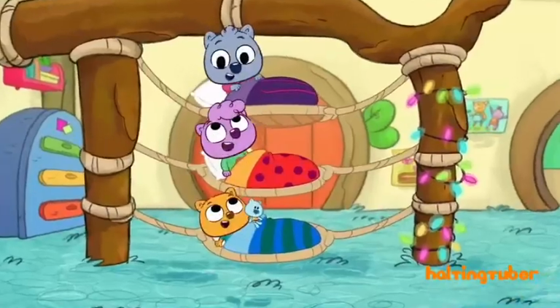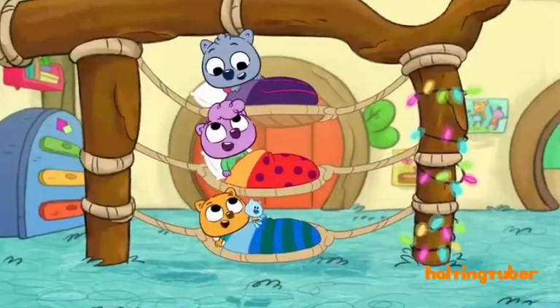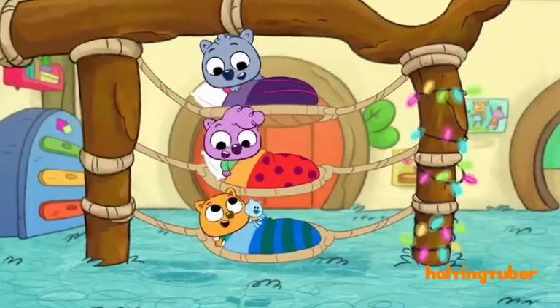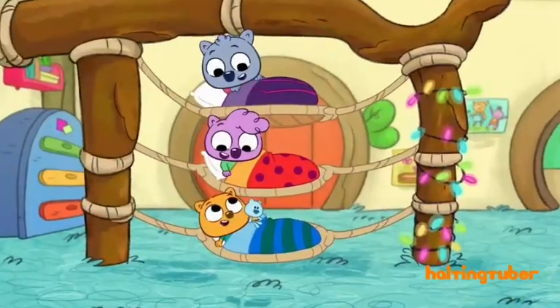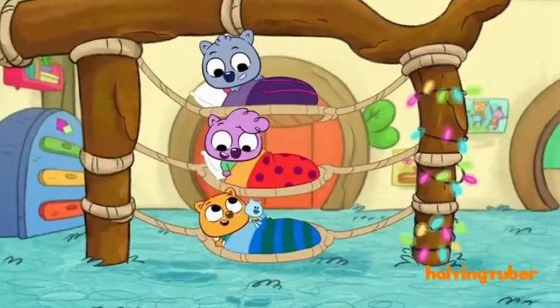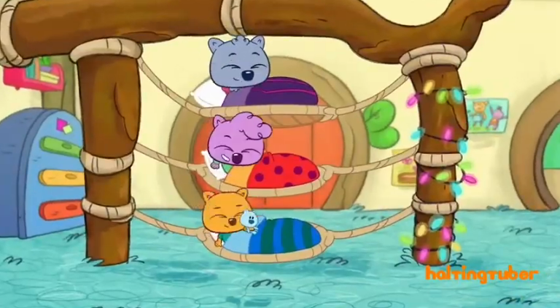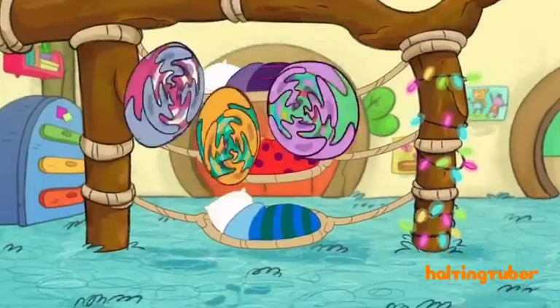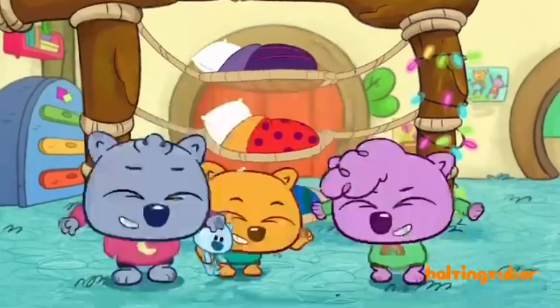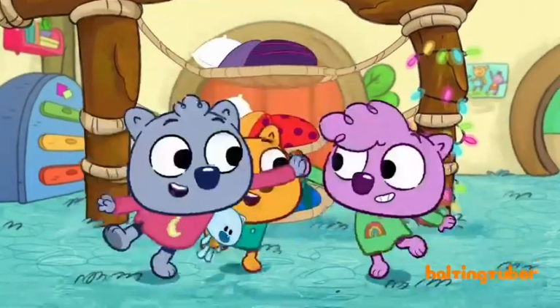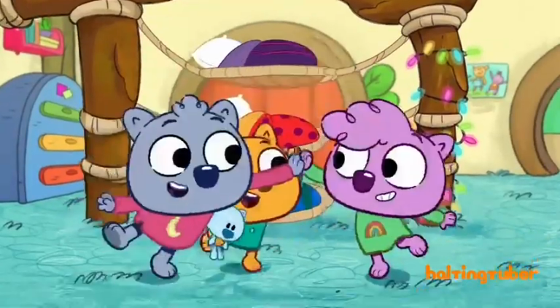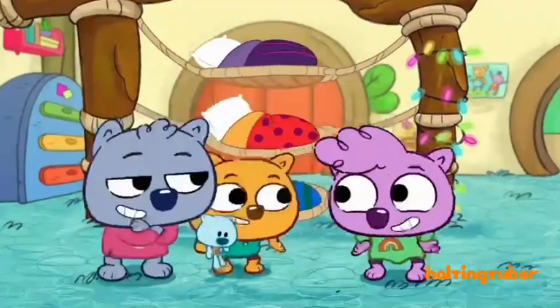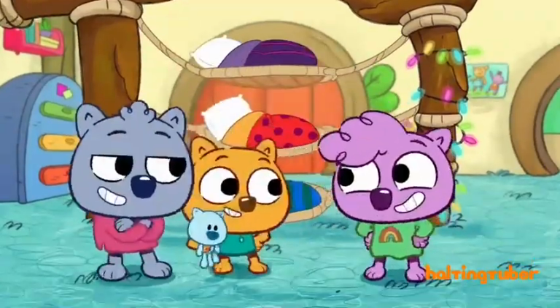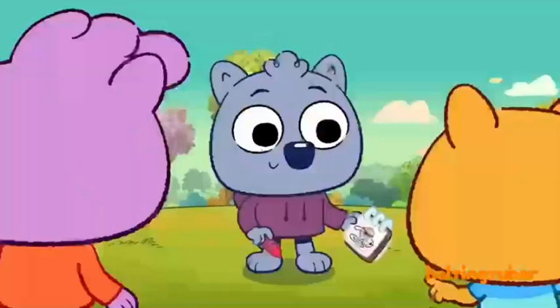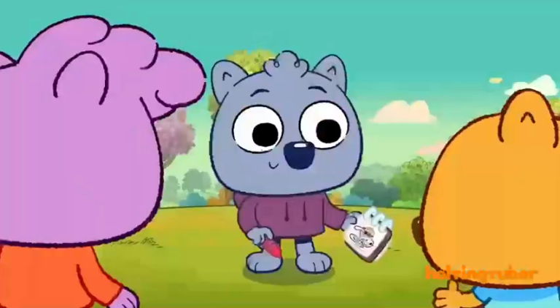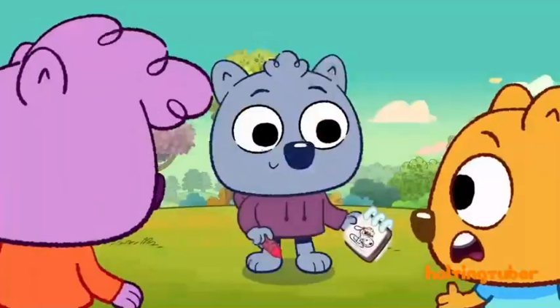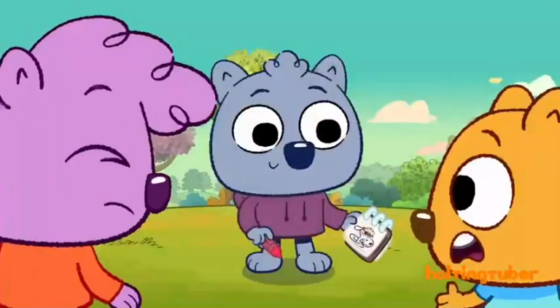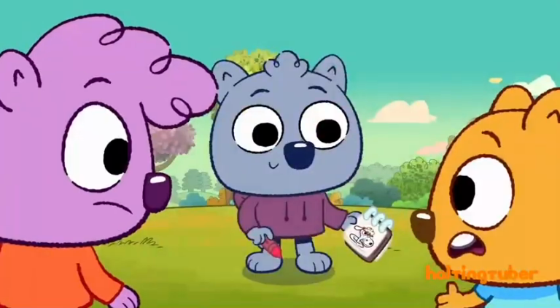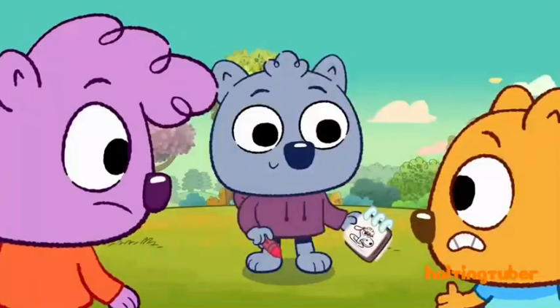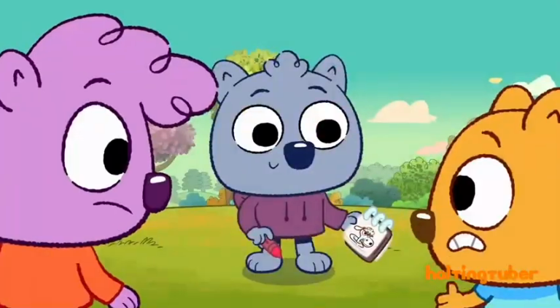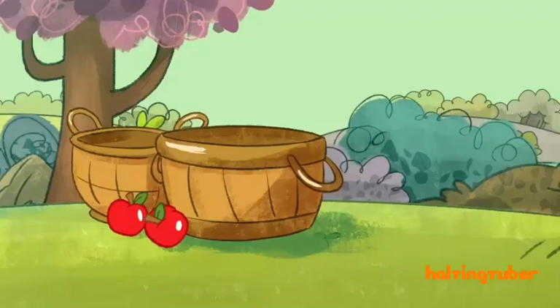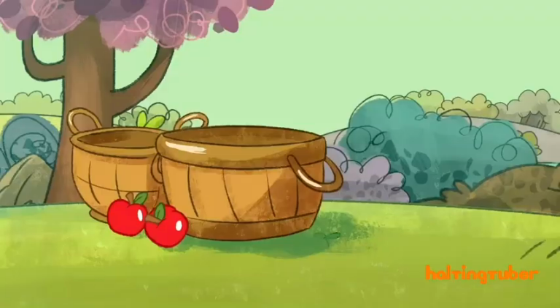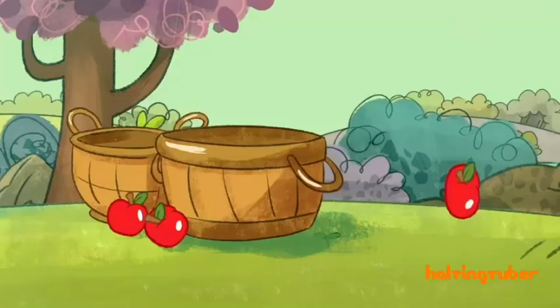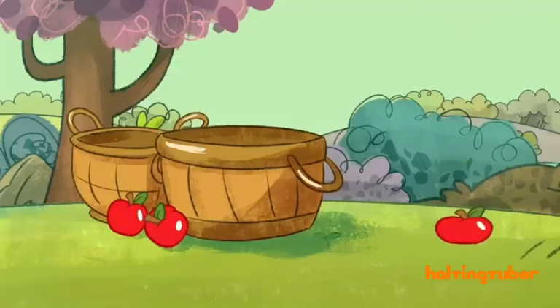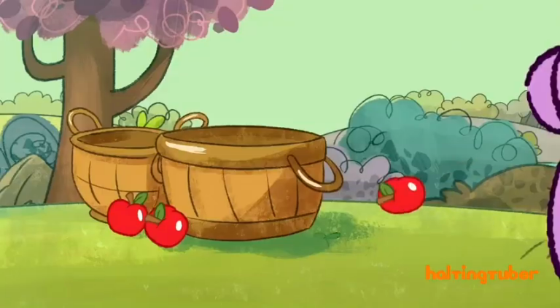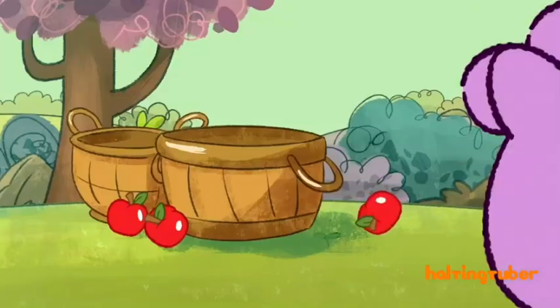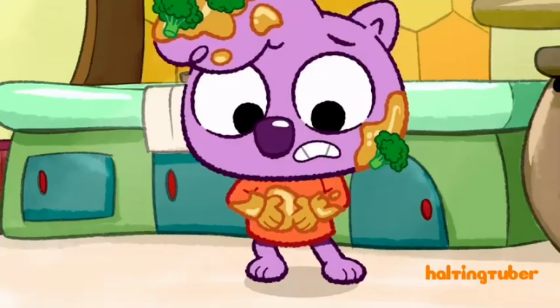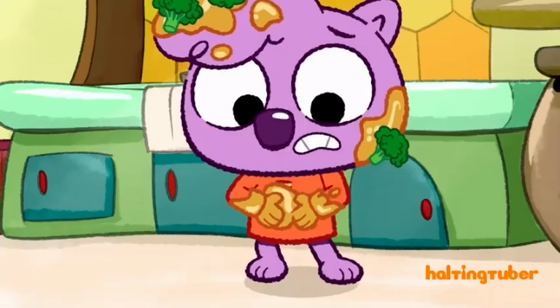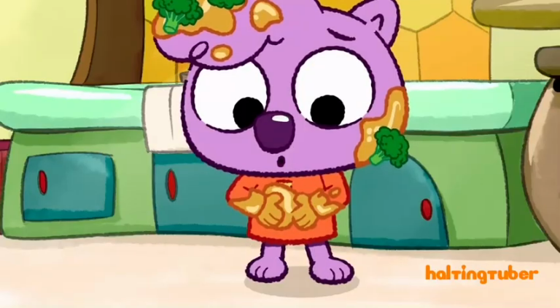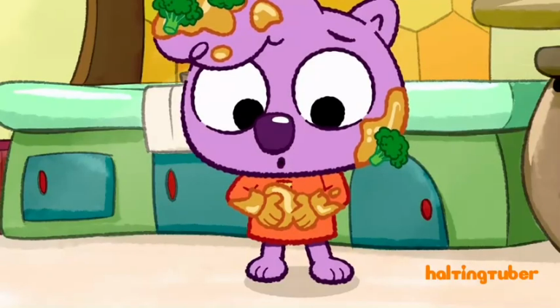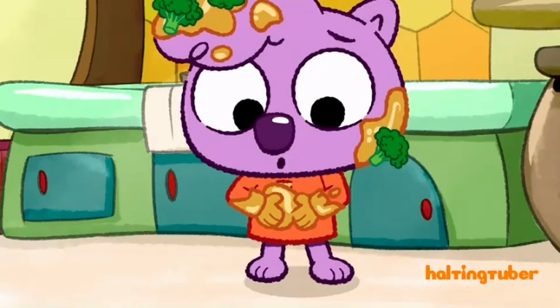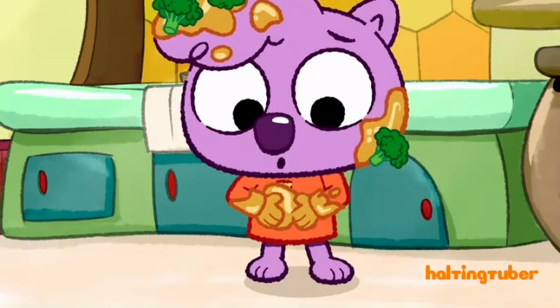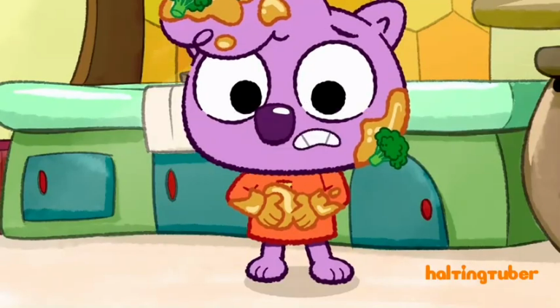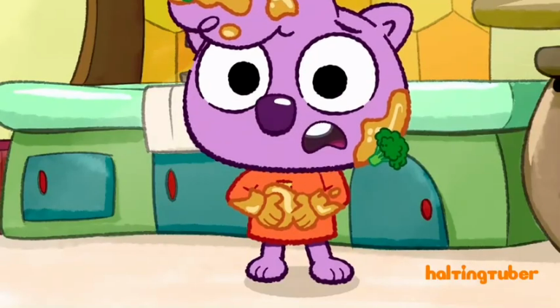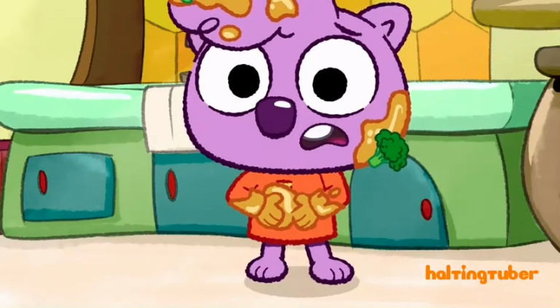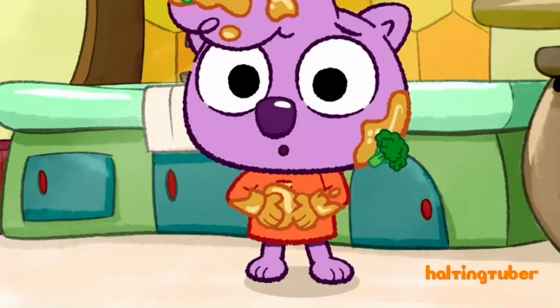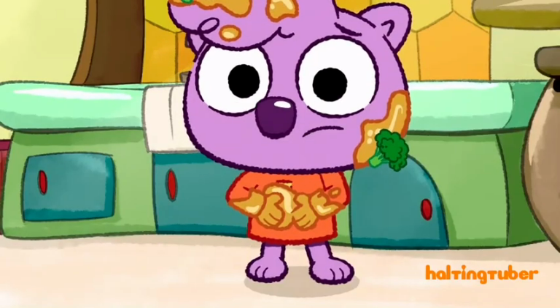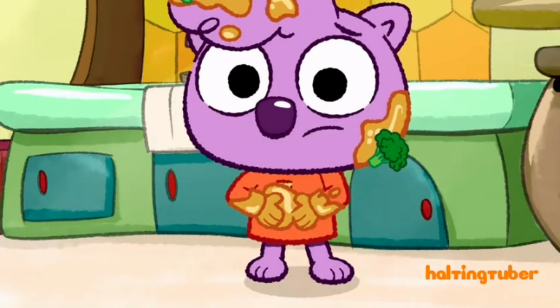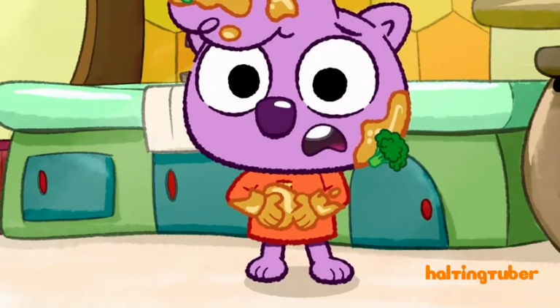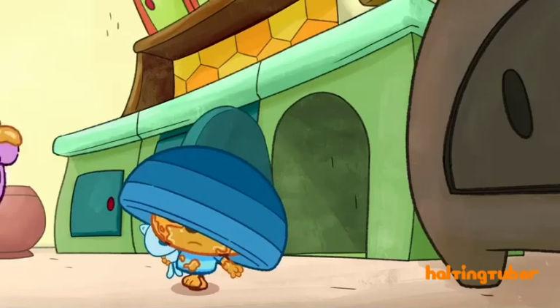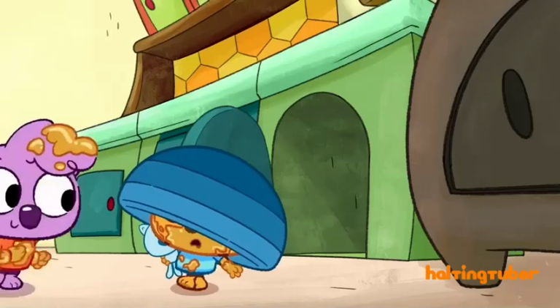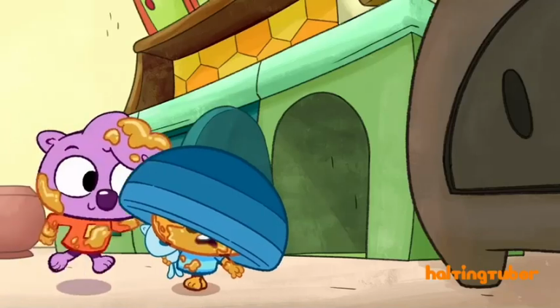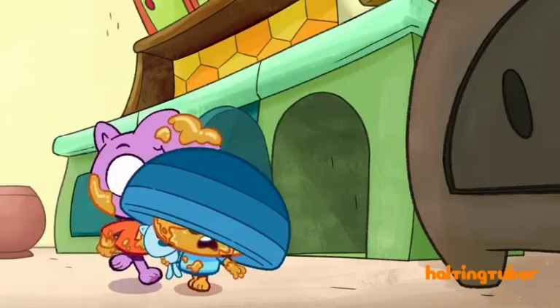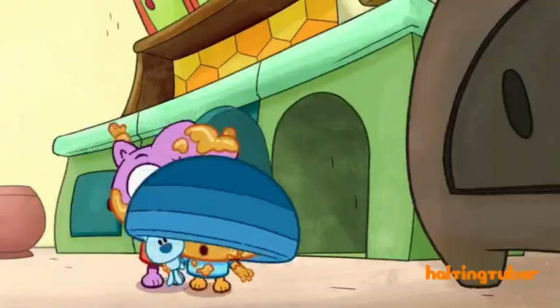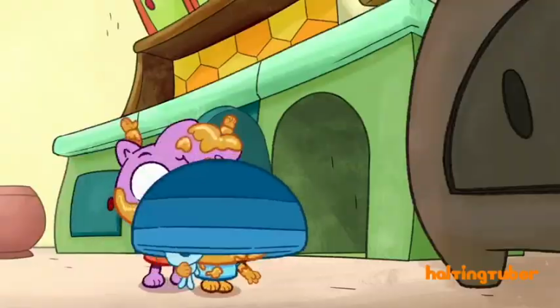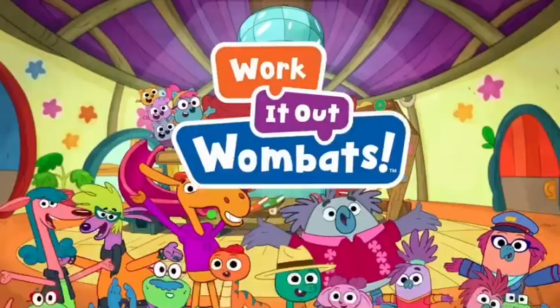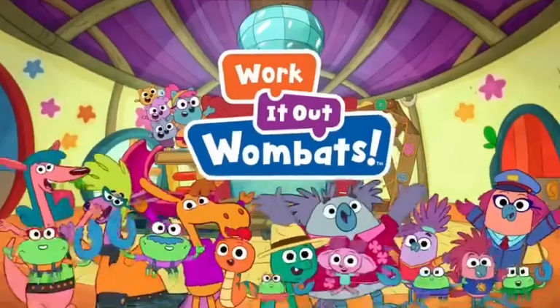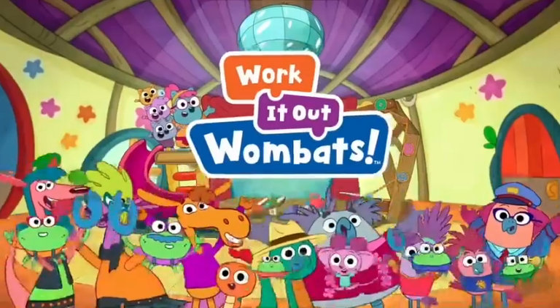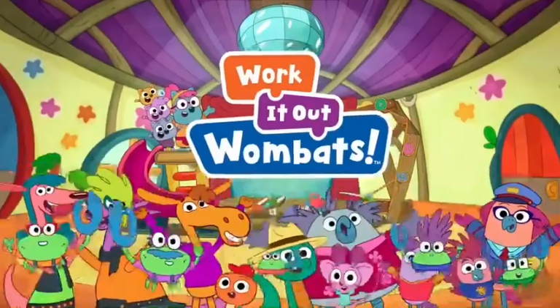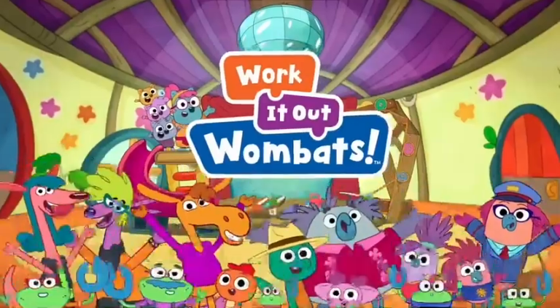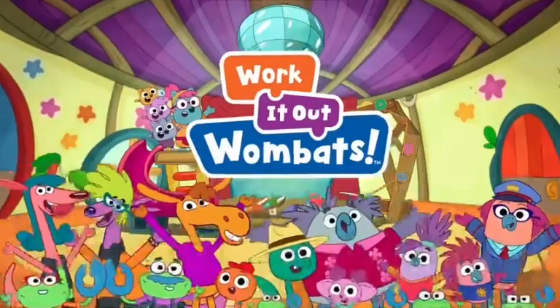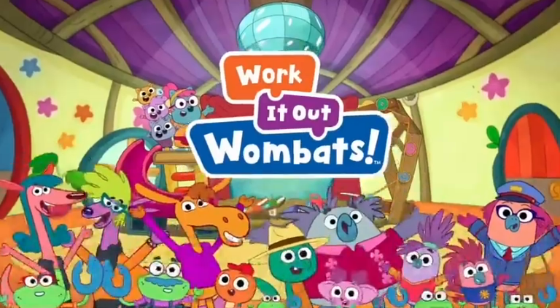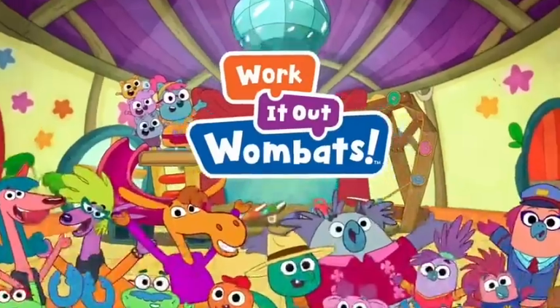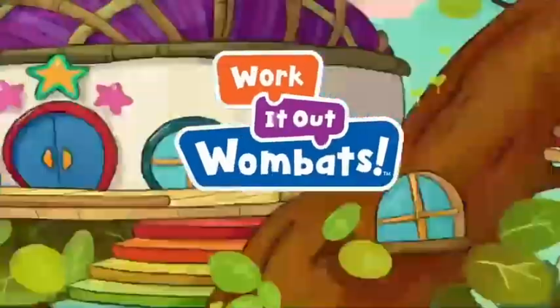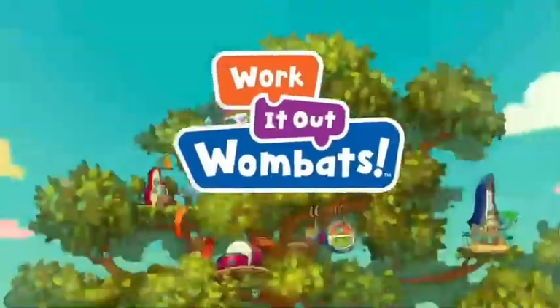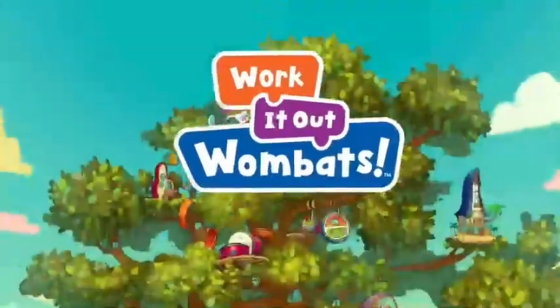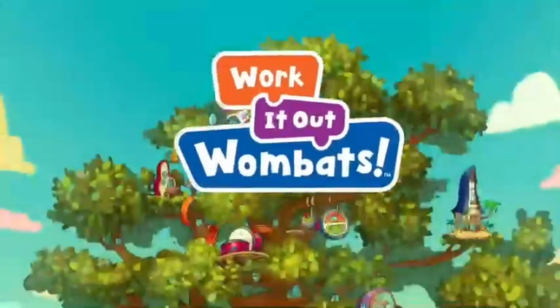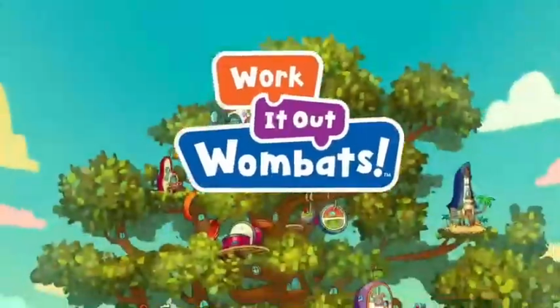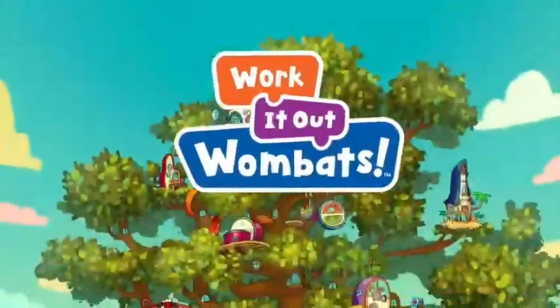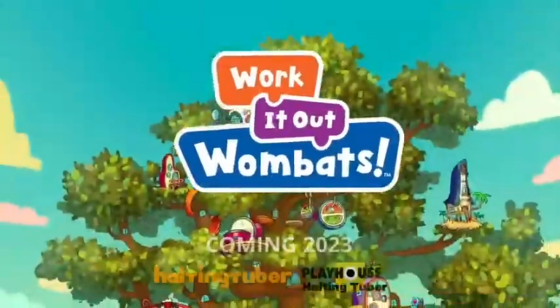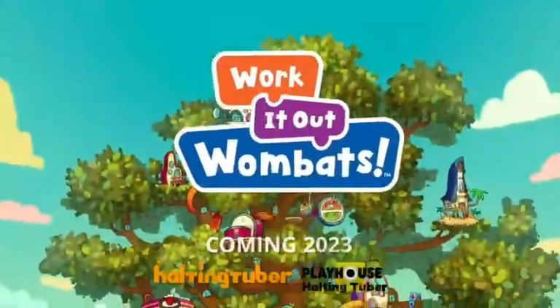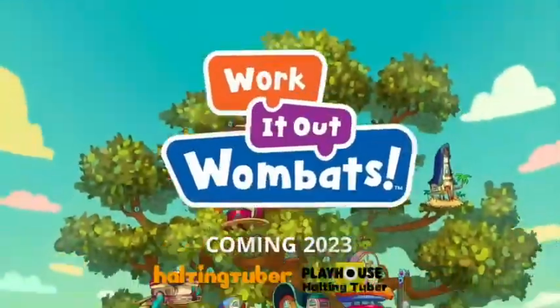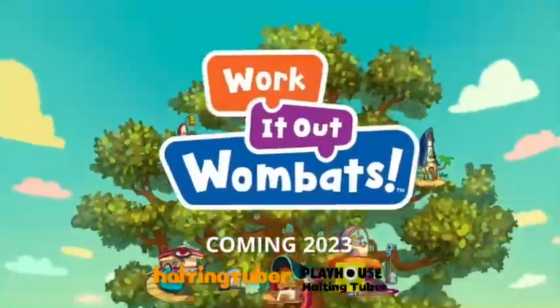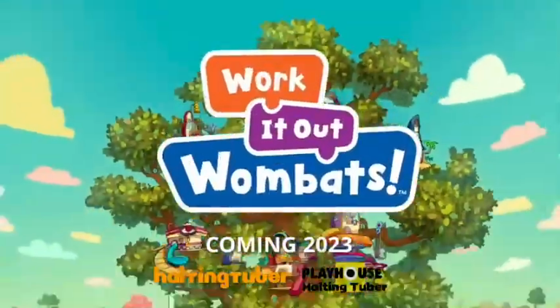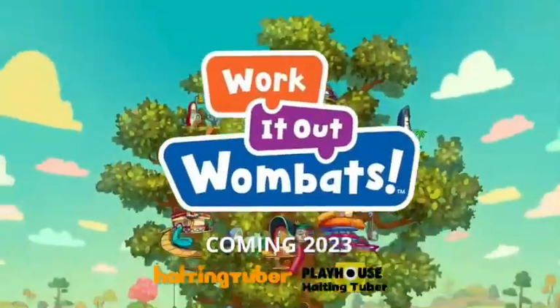So get ready to mess up some fixes and fix up some messes with Work It Out Wombats! Work It Out! Work It Out Wombats!